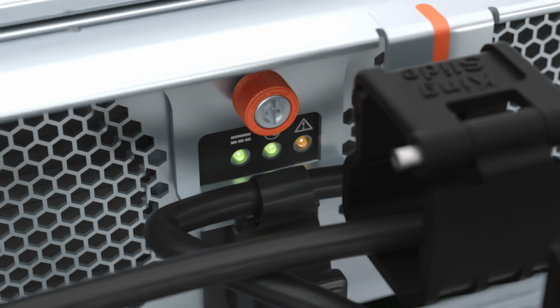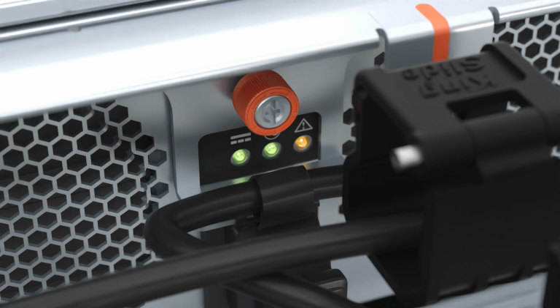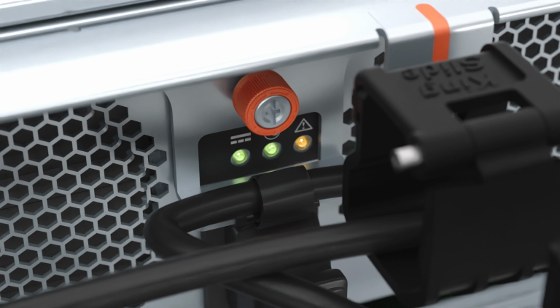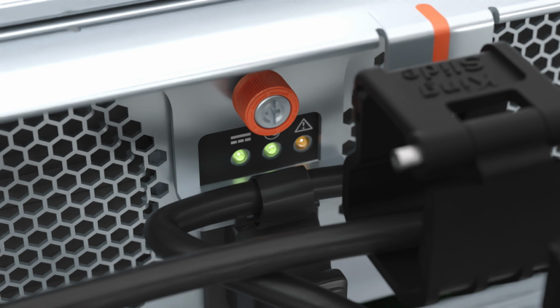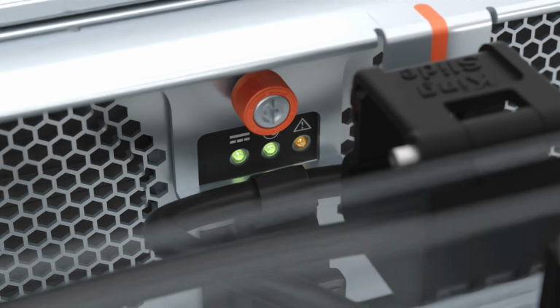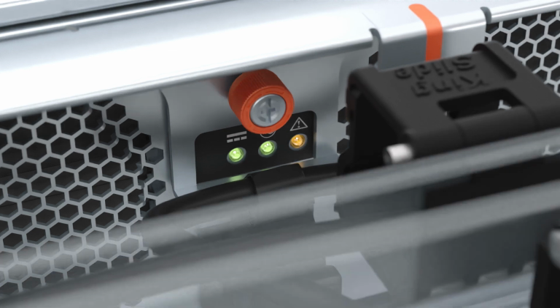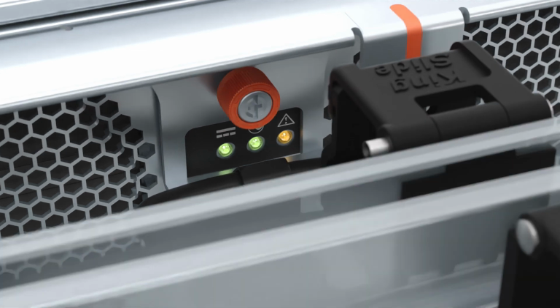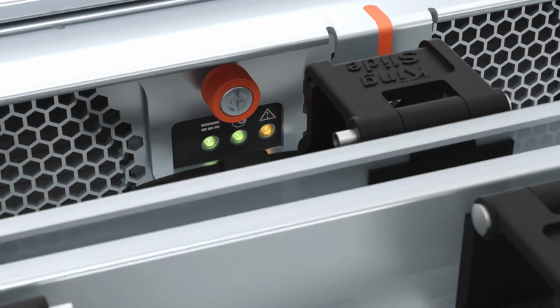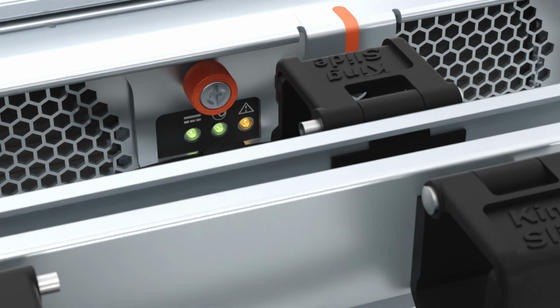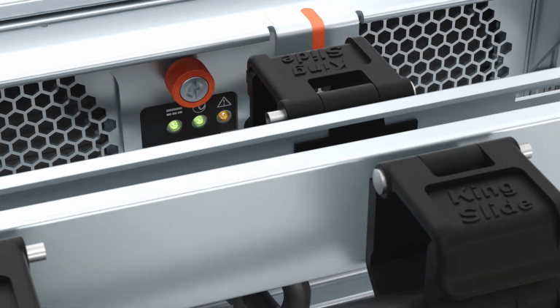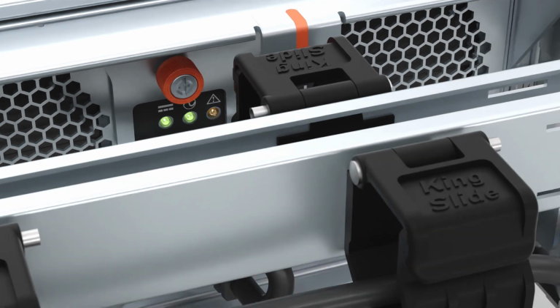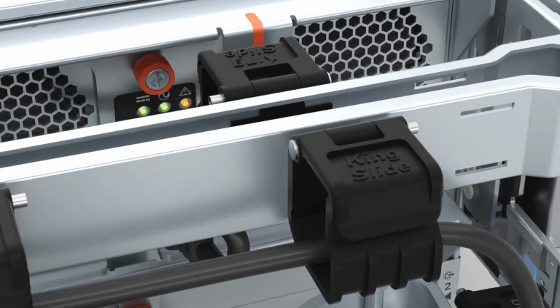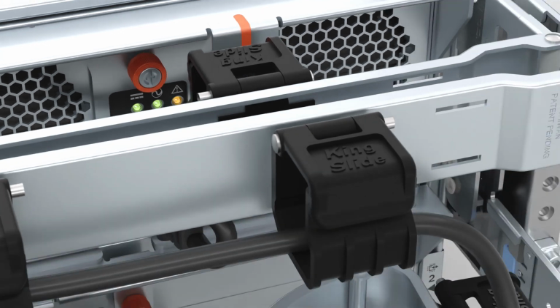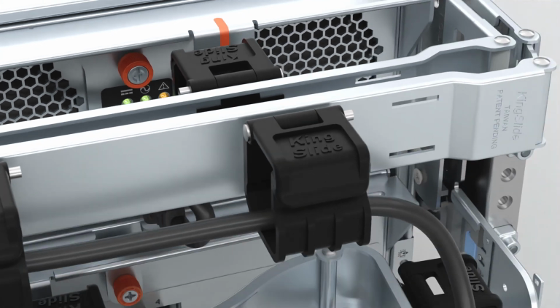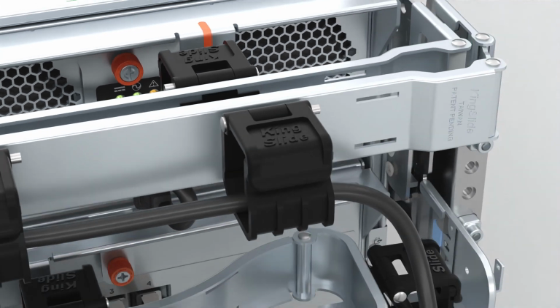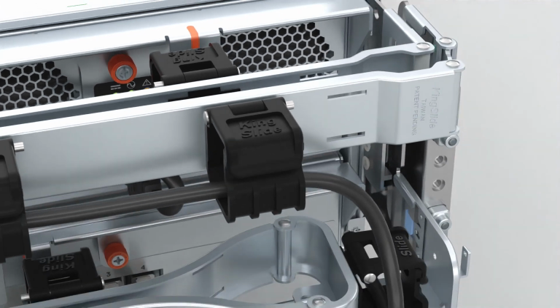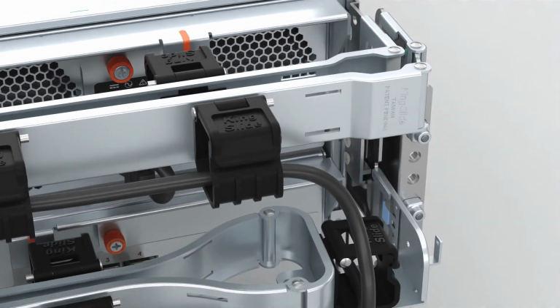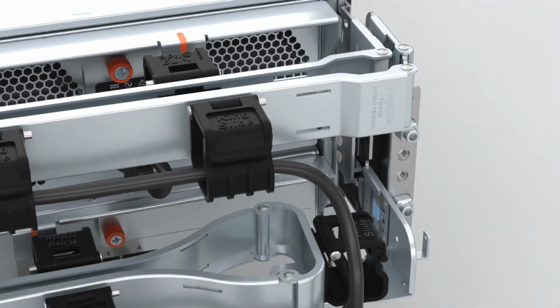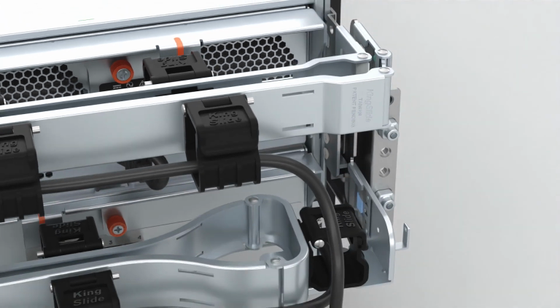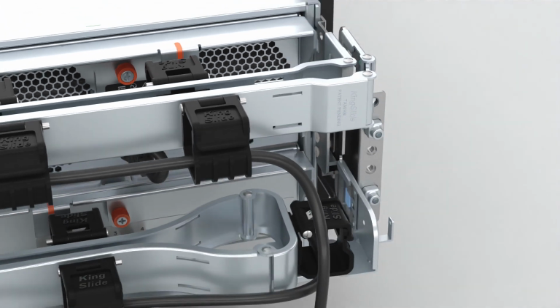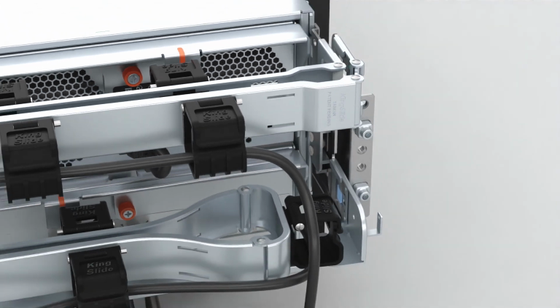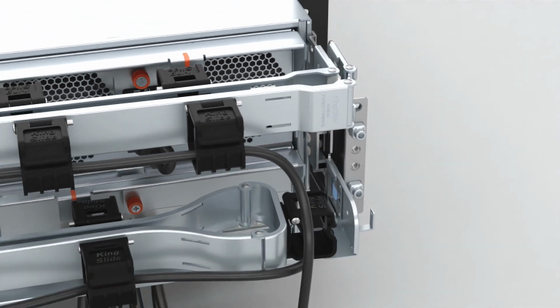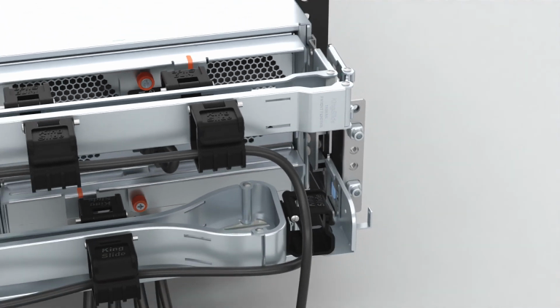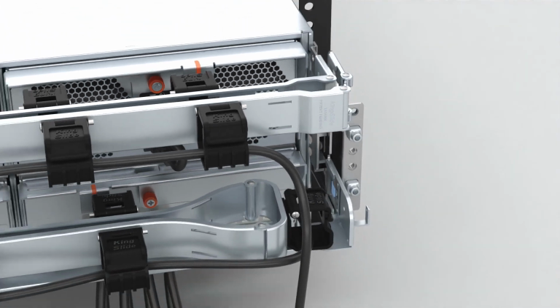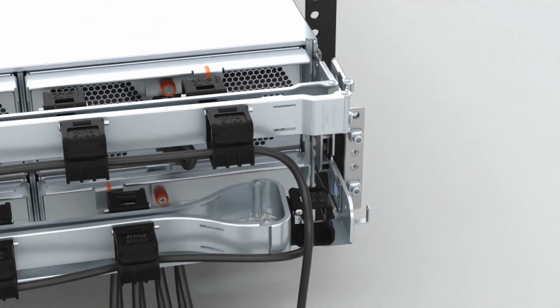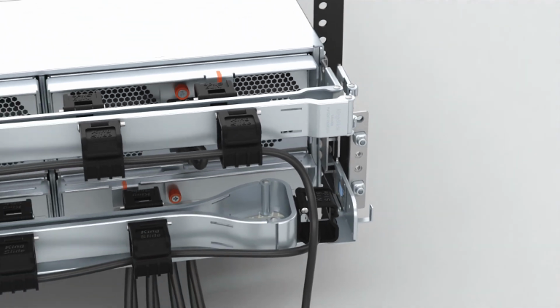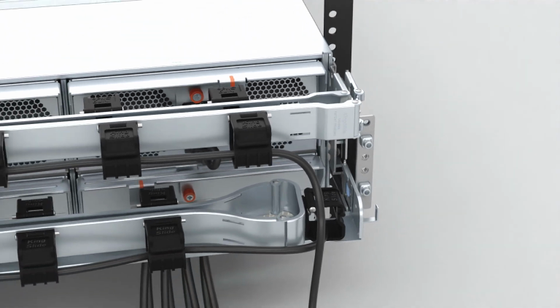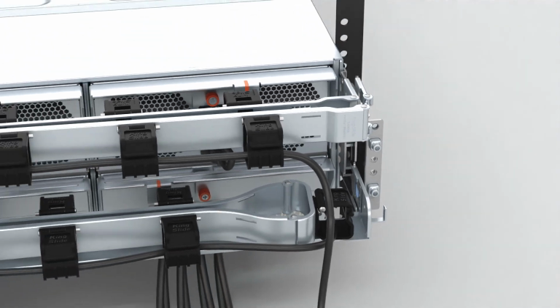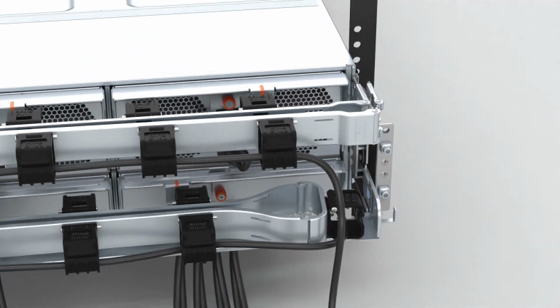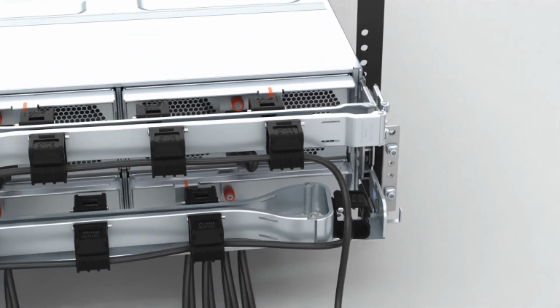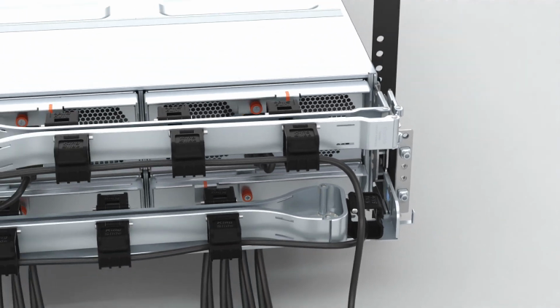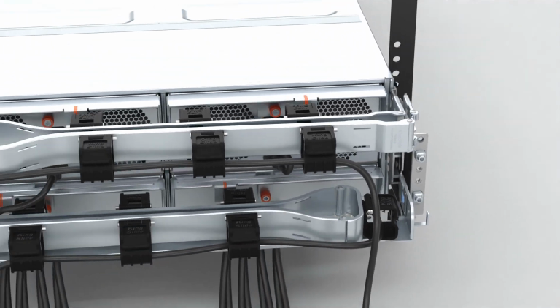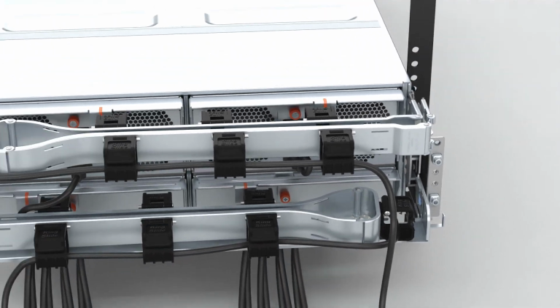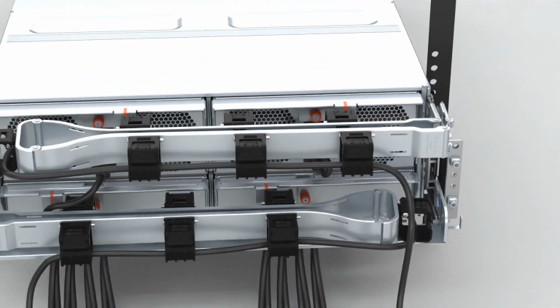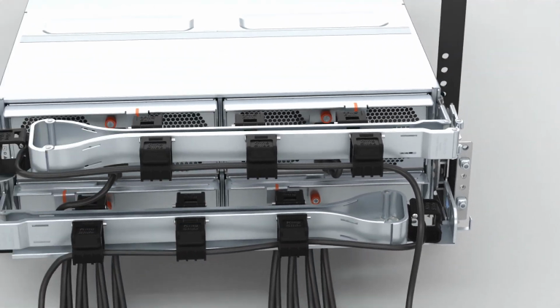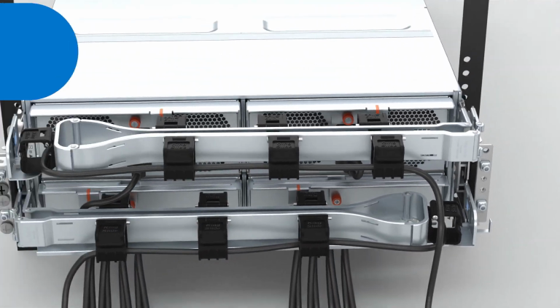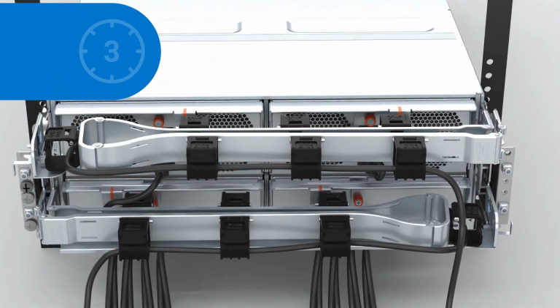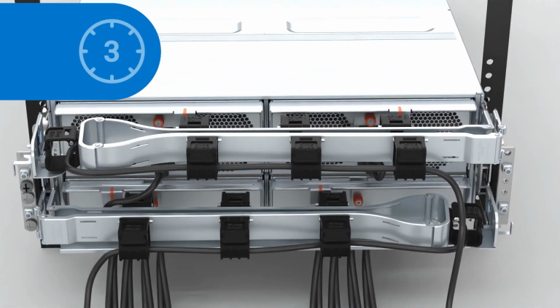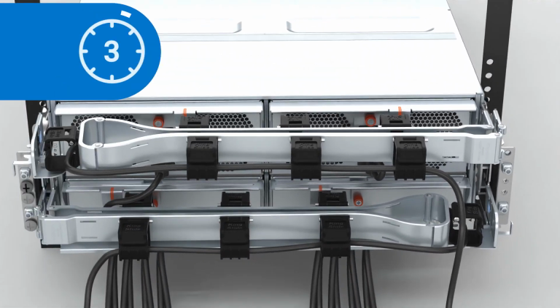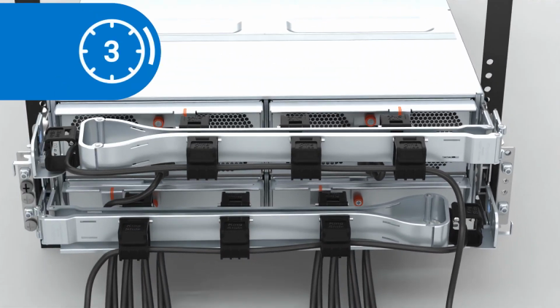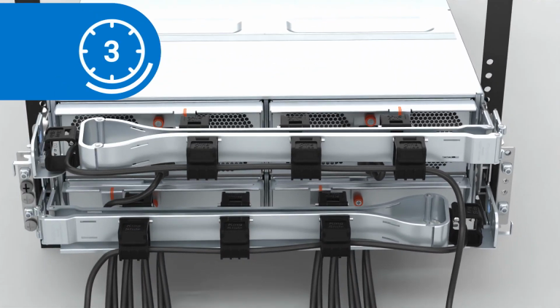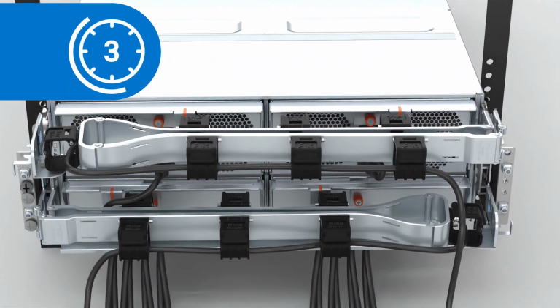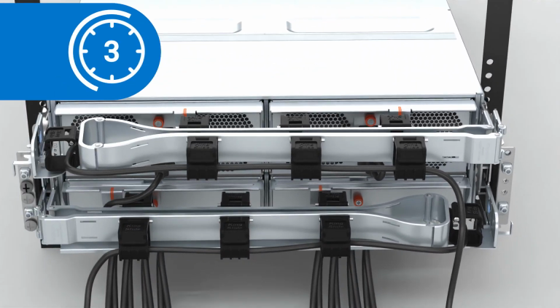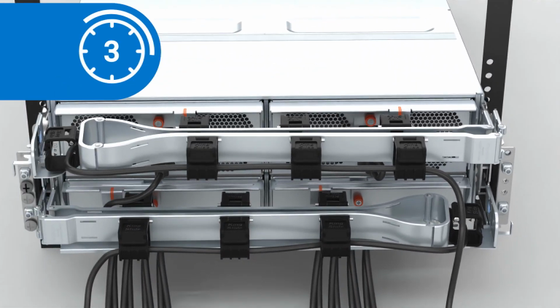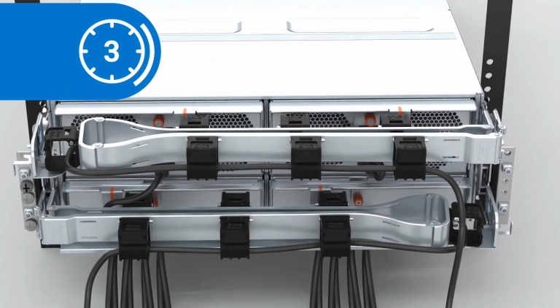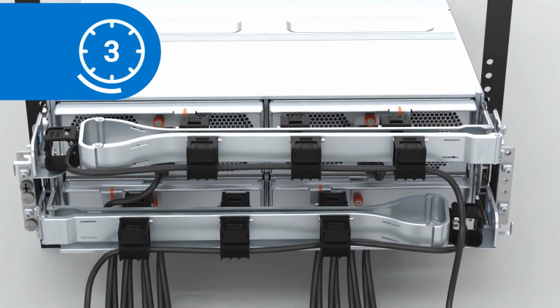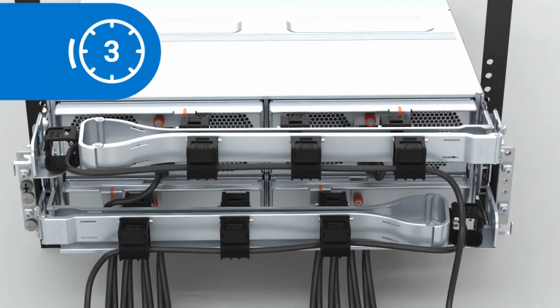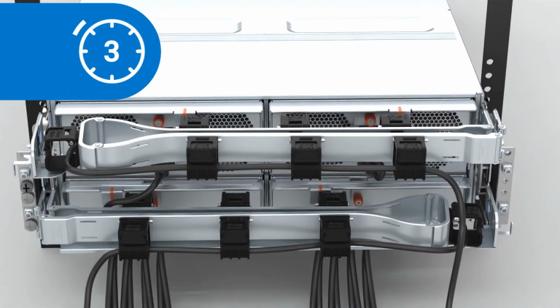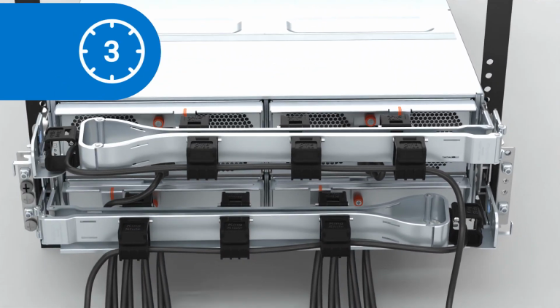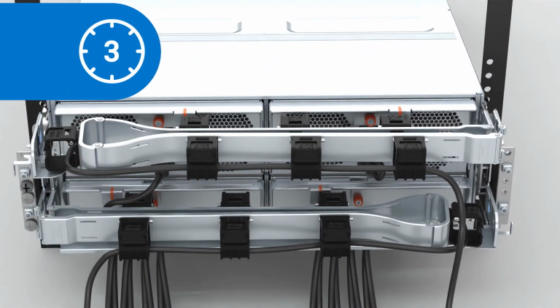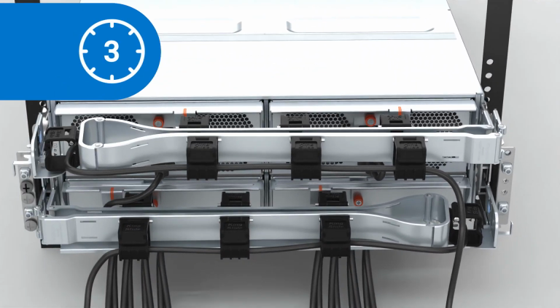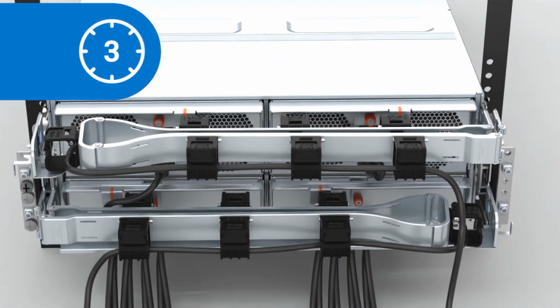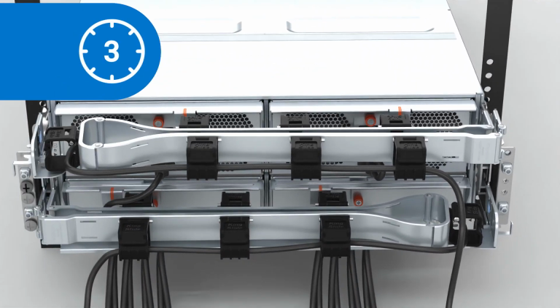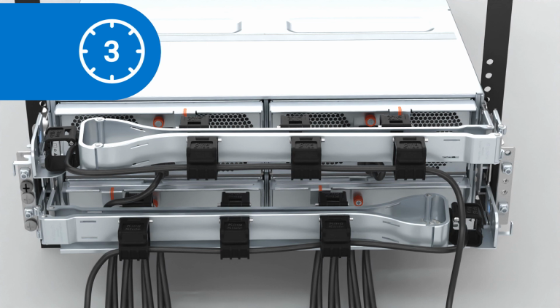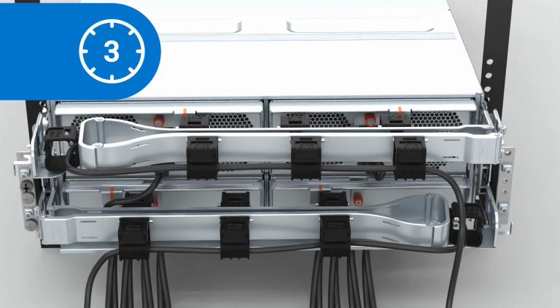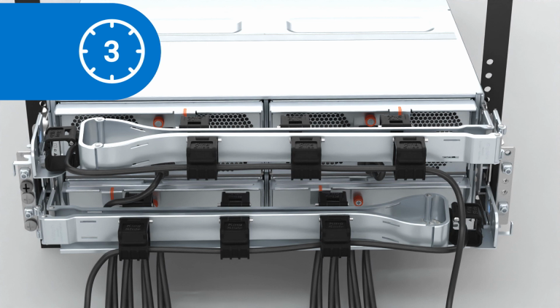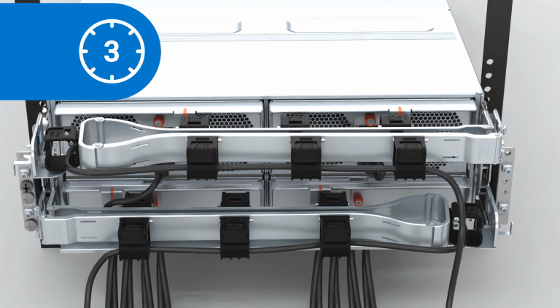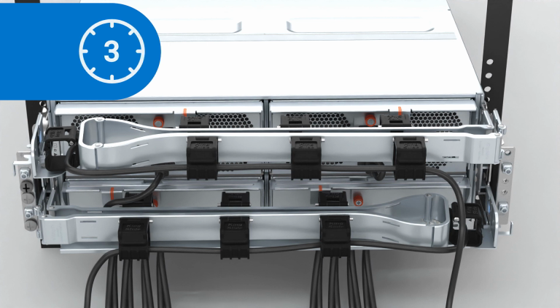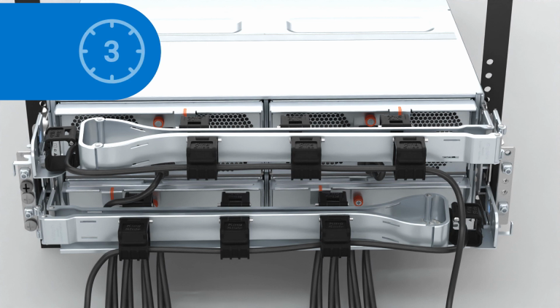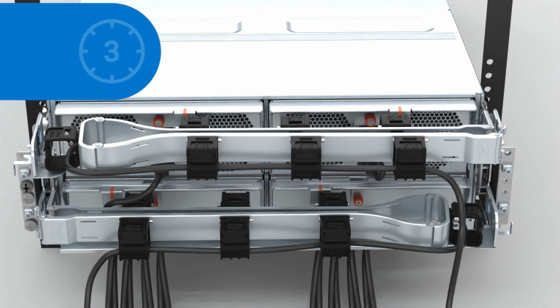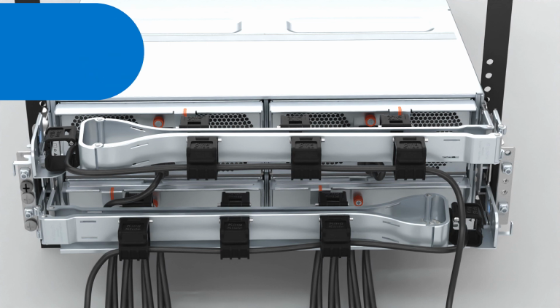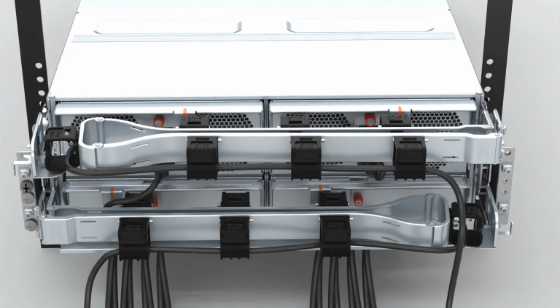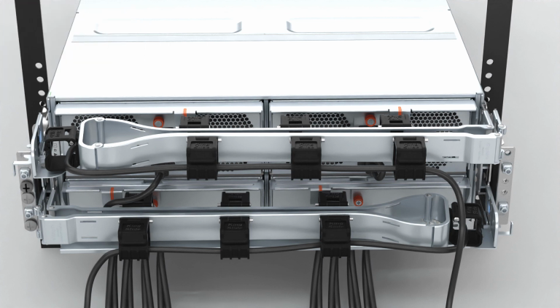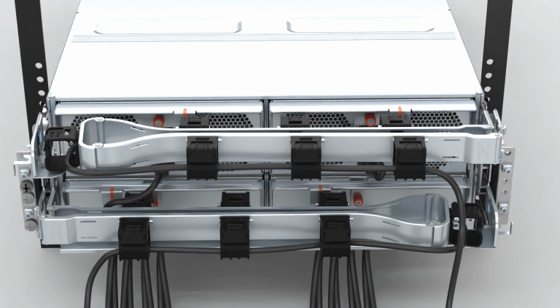When a PSU is removed from the enclosure, it must be replaced within 3 minutes to prevent the enclosure from overheating.